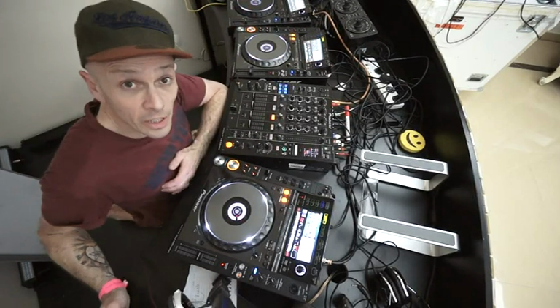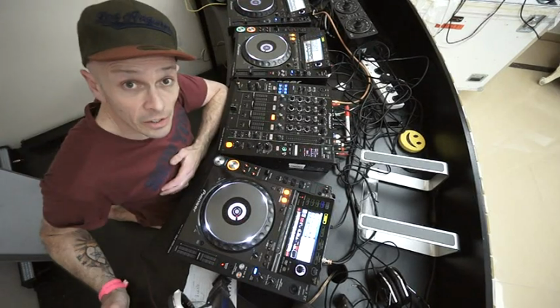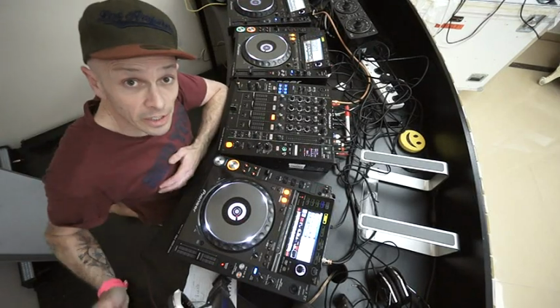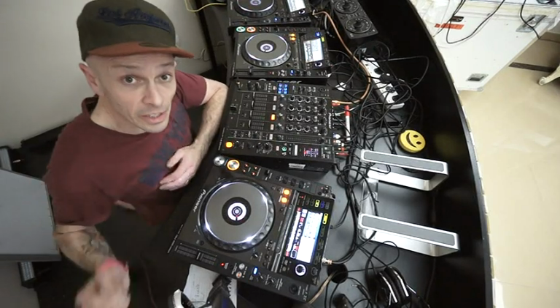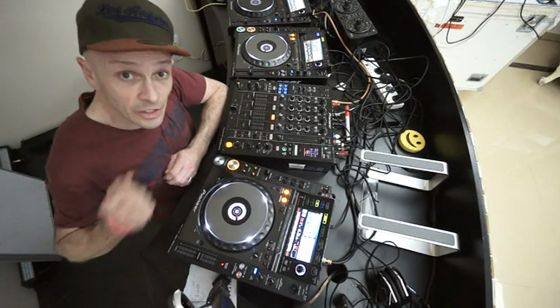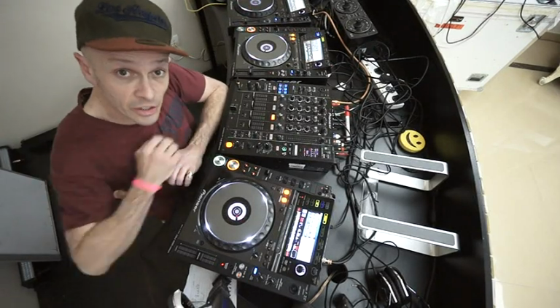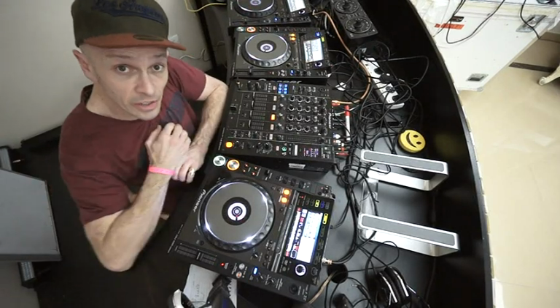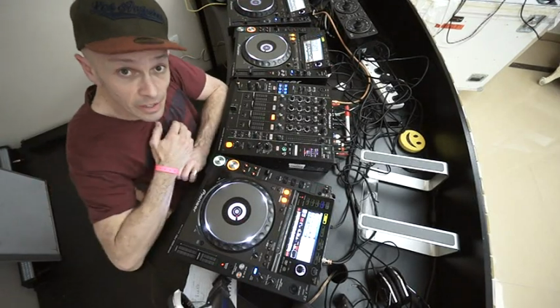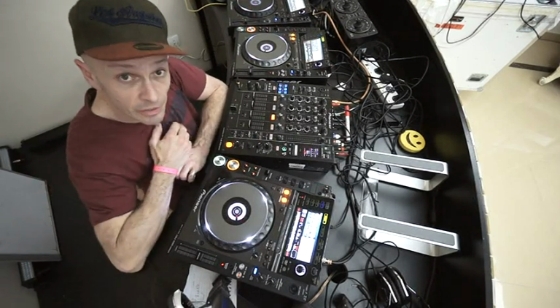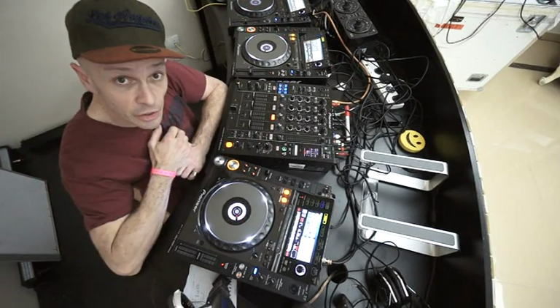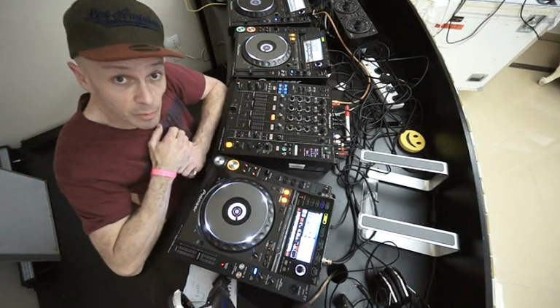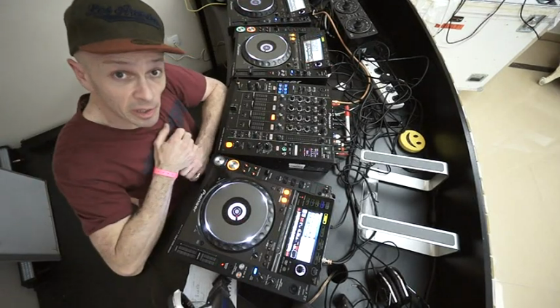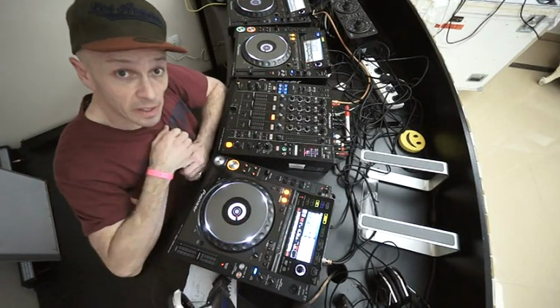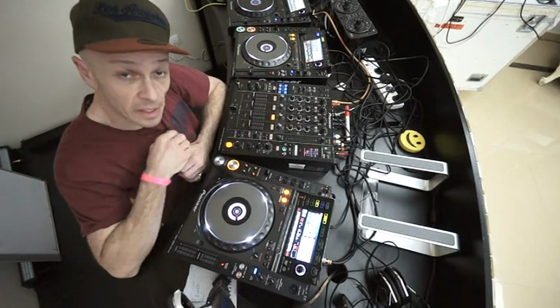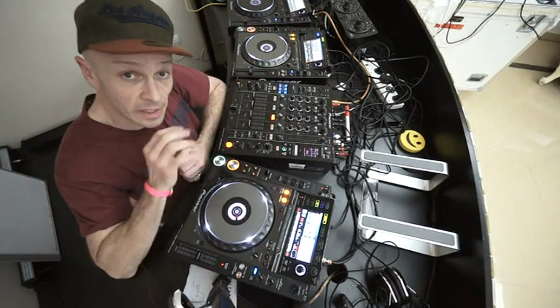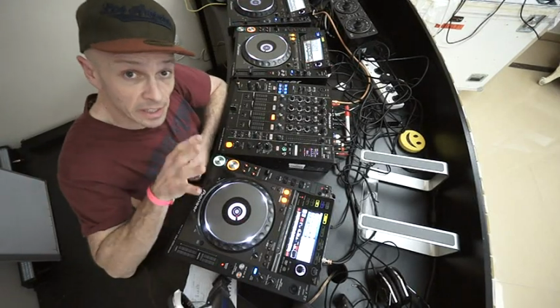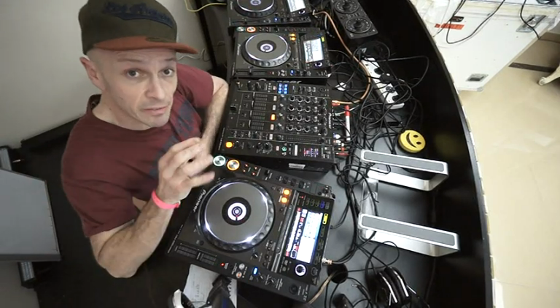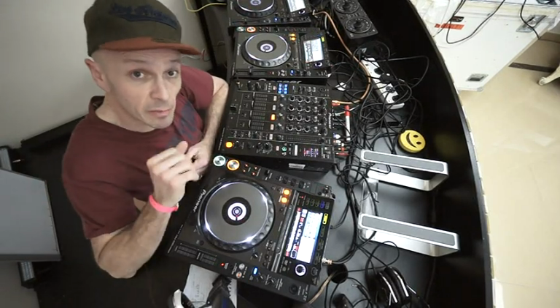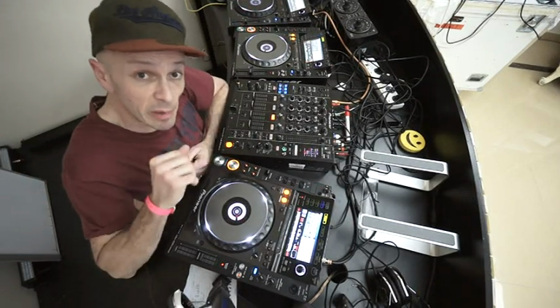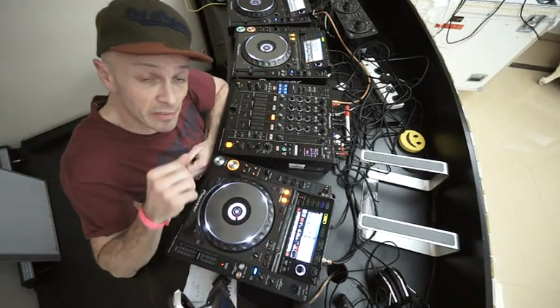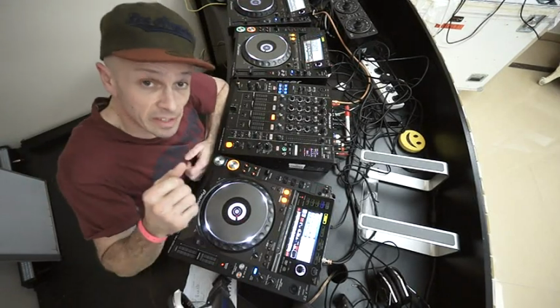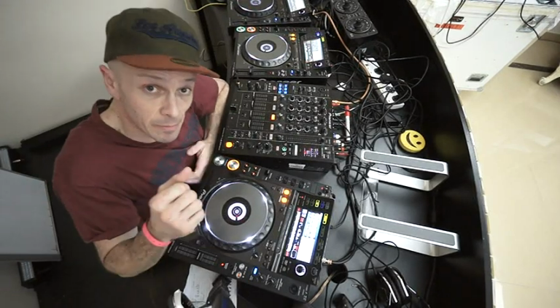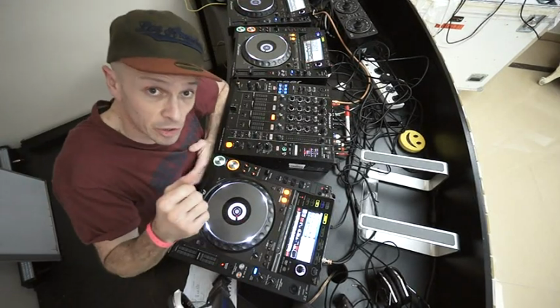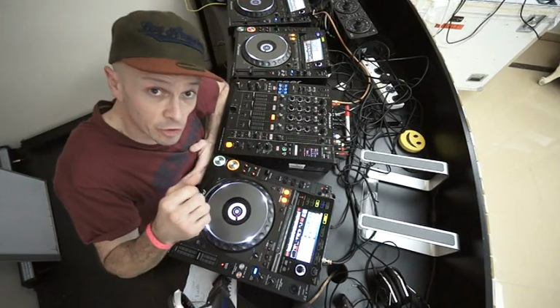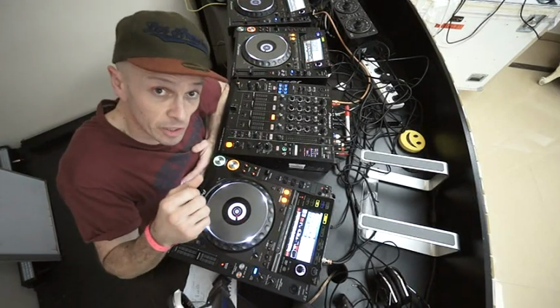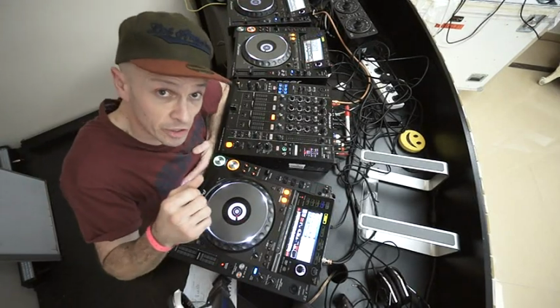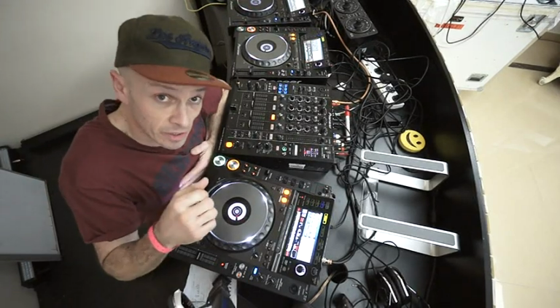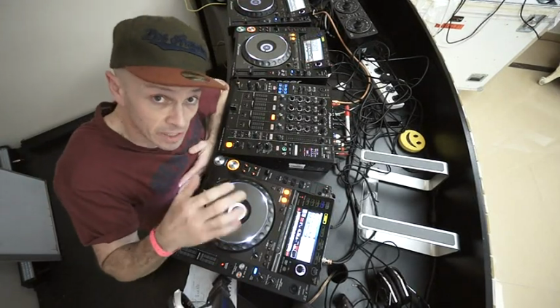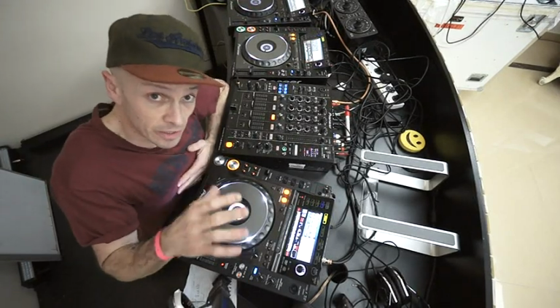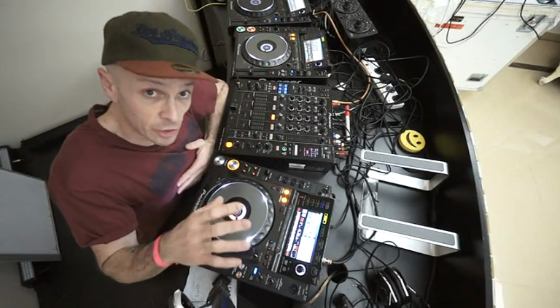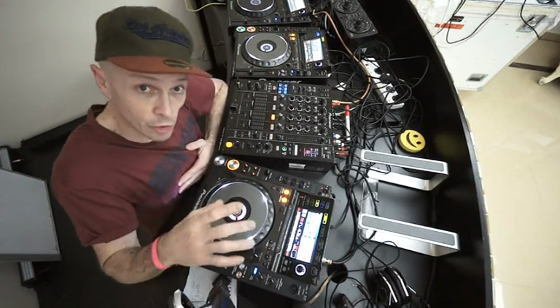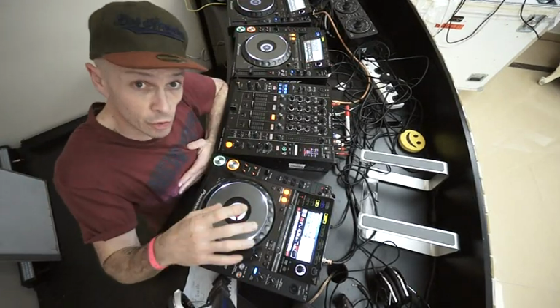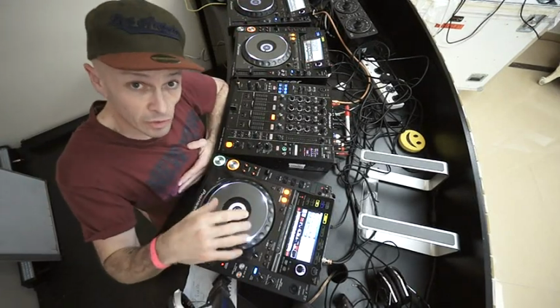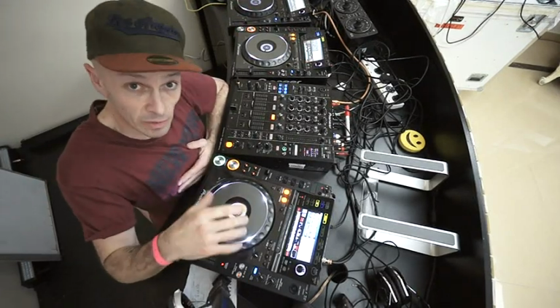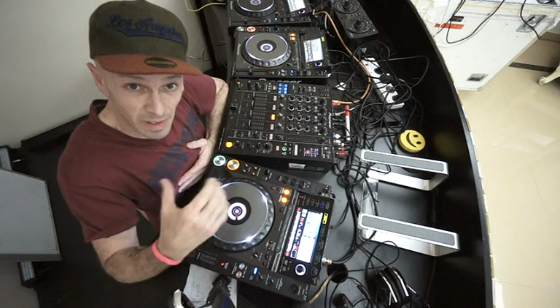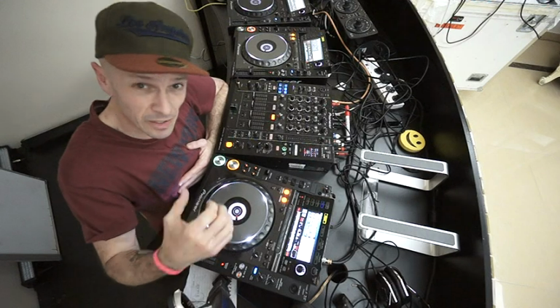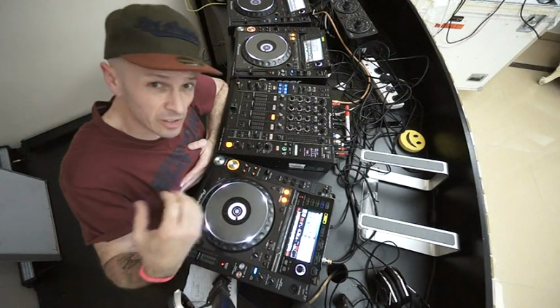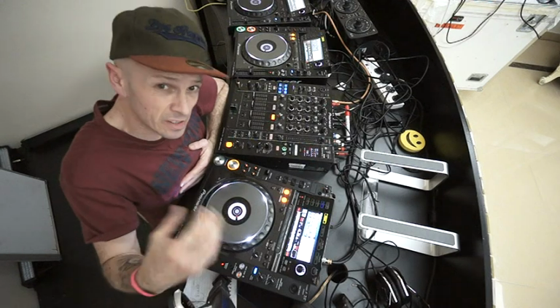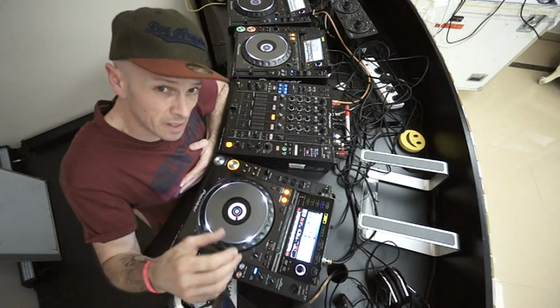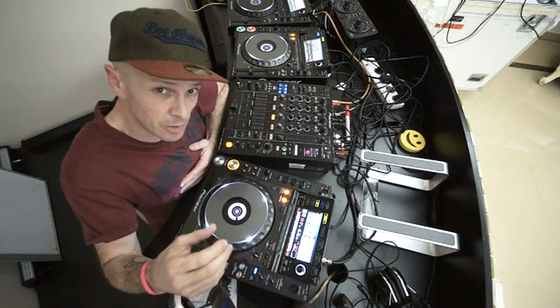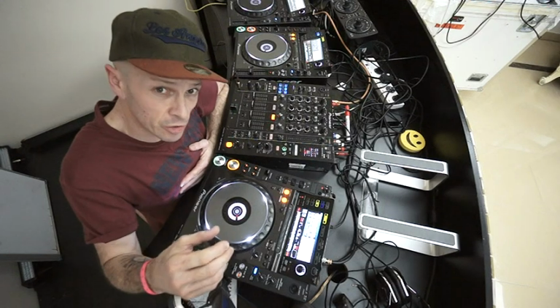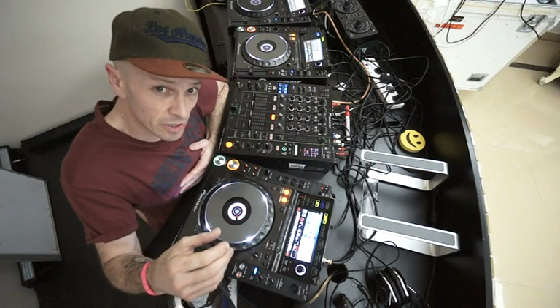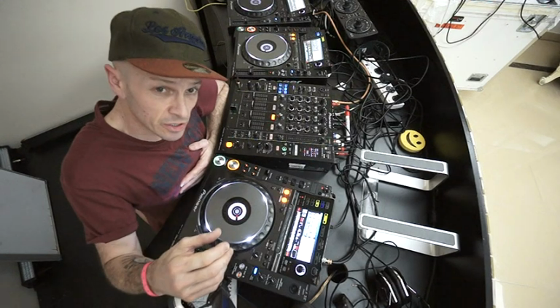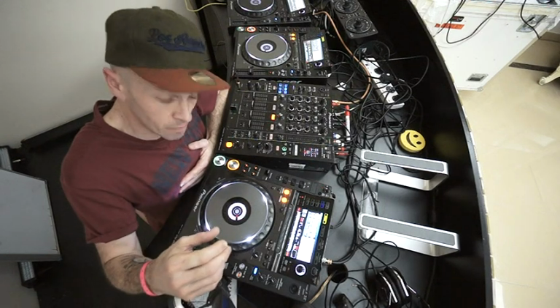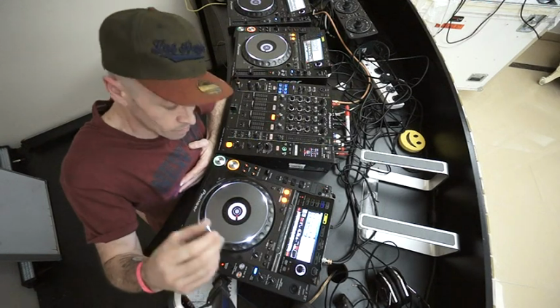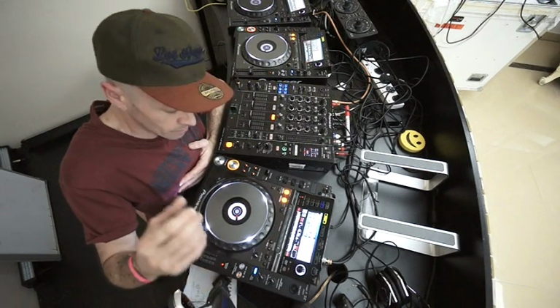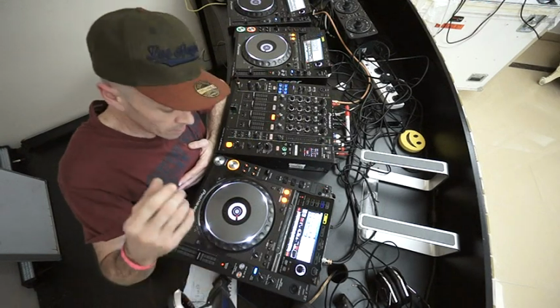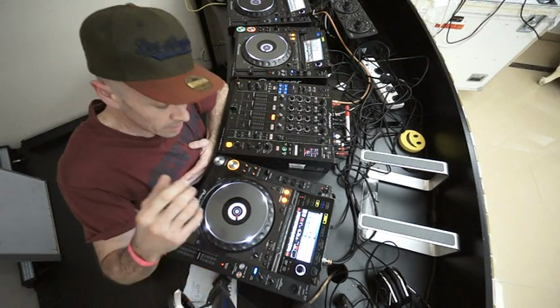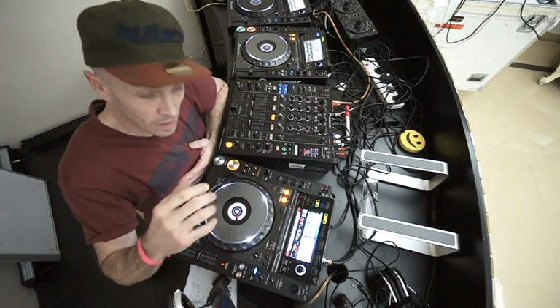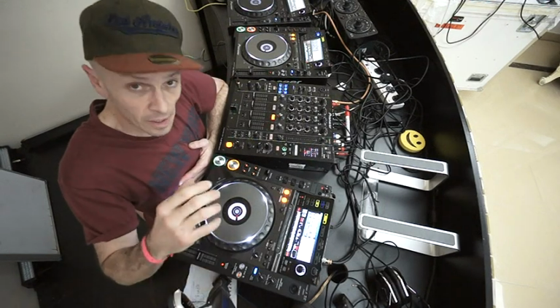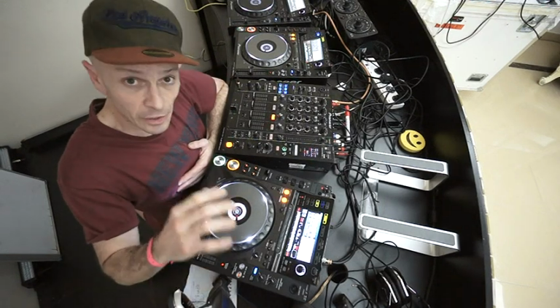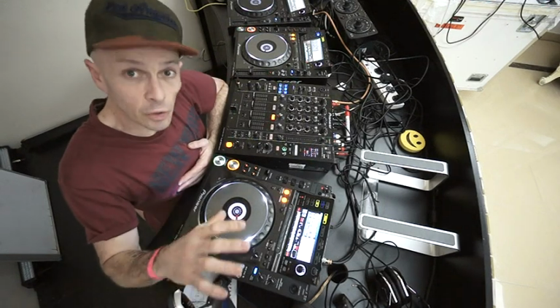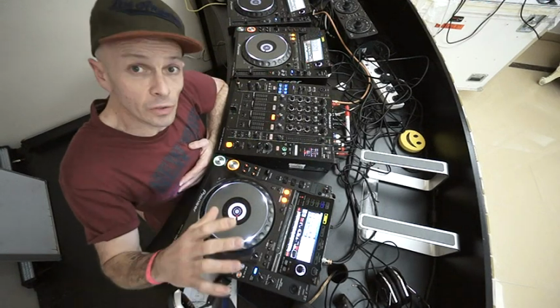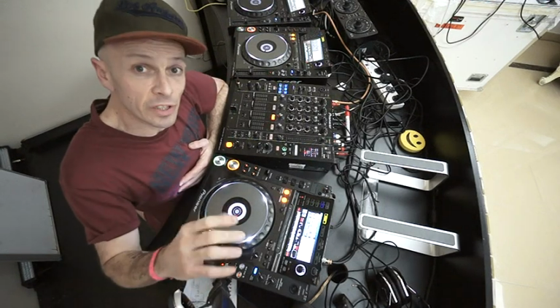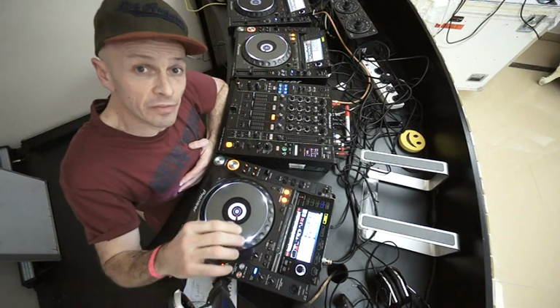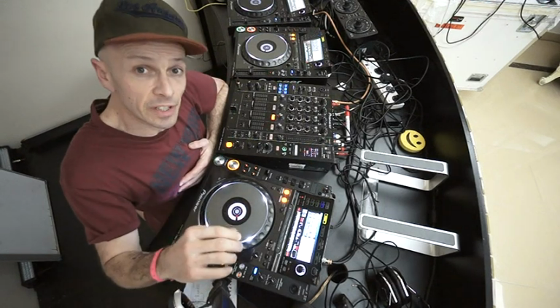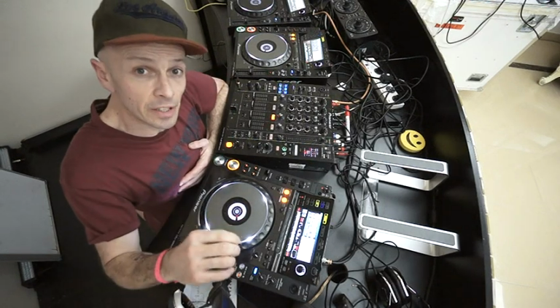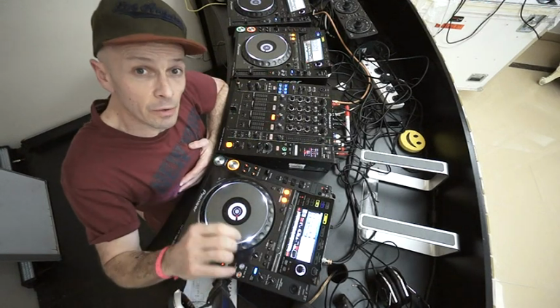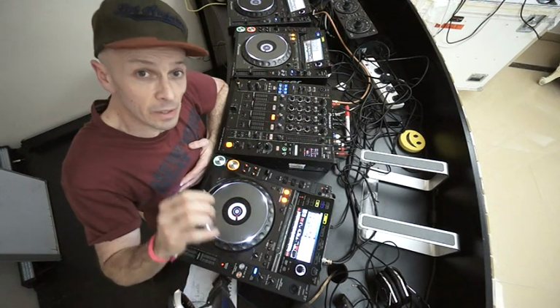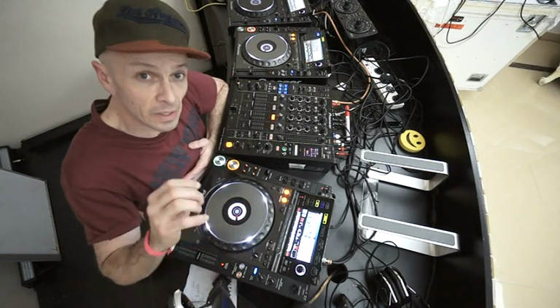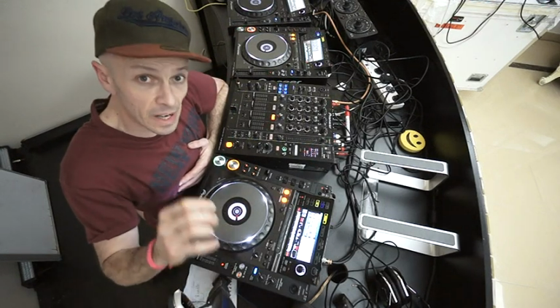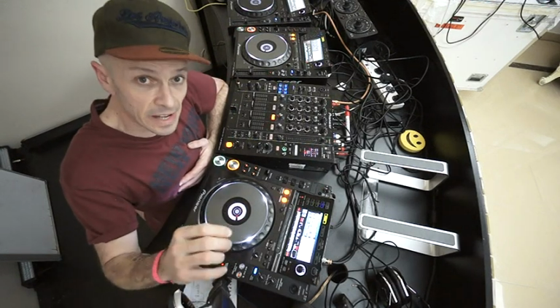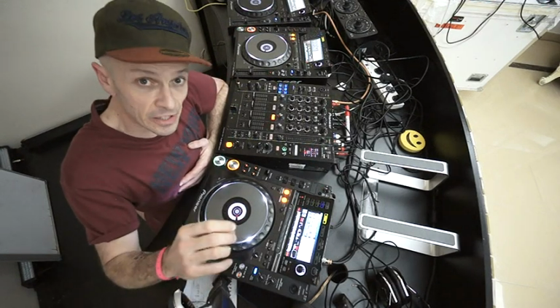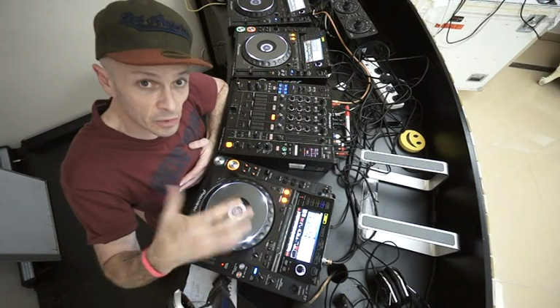Alright guys, still here in Dubai. I'm going to give you a bit of a demonstration and a tutorial — mainly it's a demonstration. I'm going to call this video Layers.